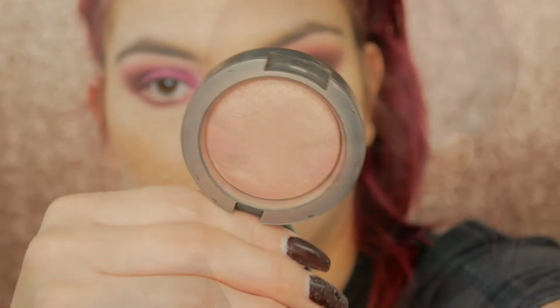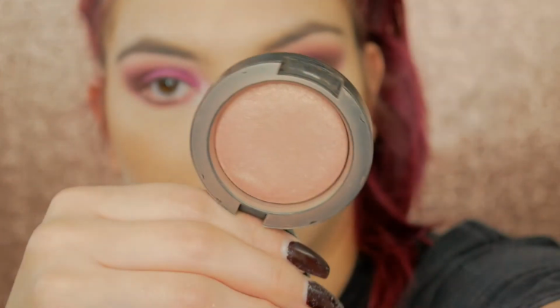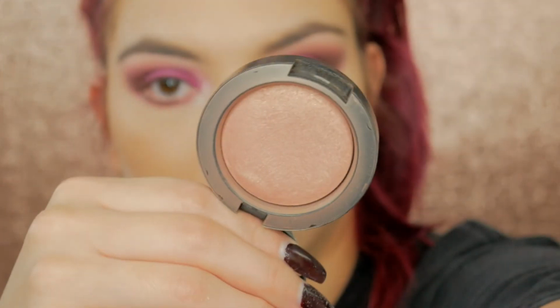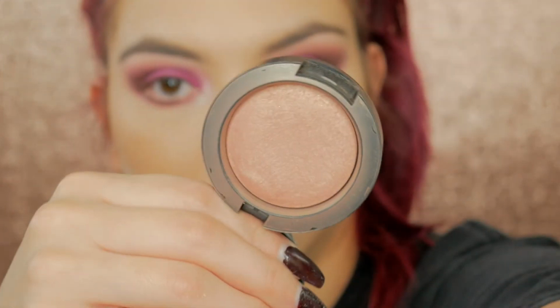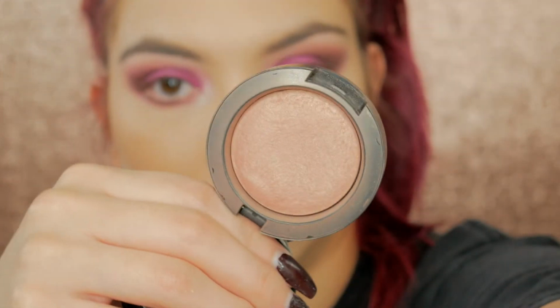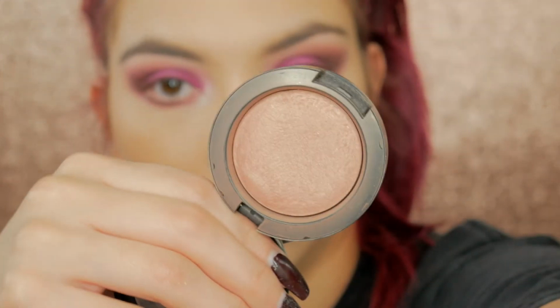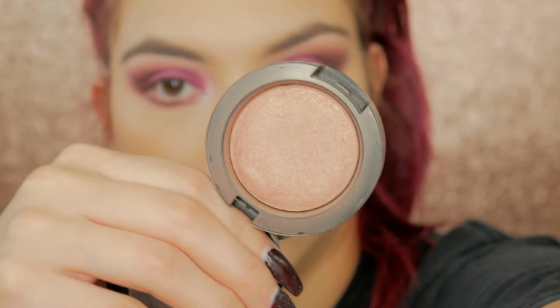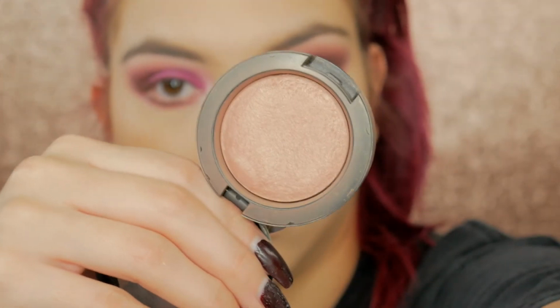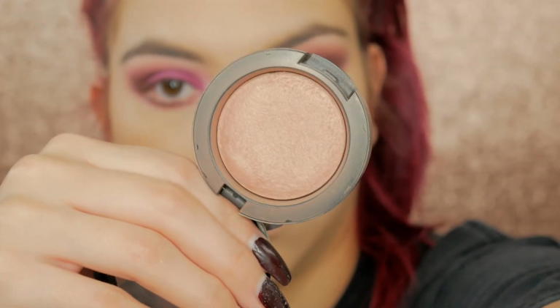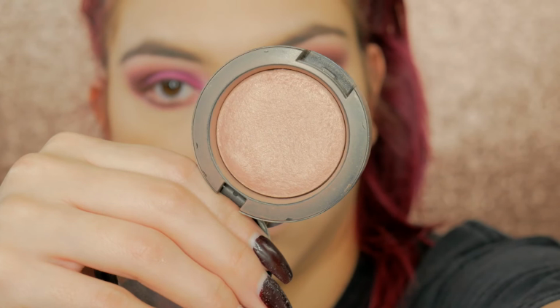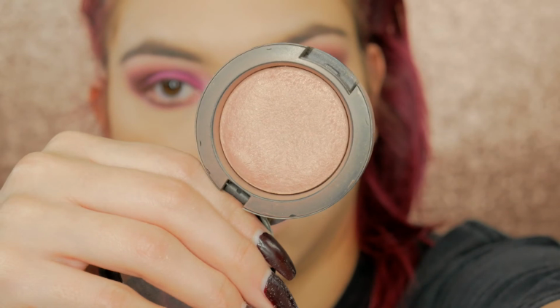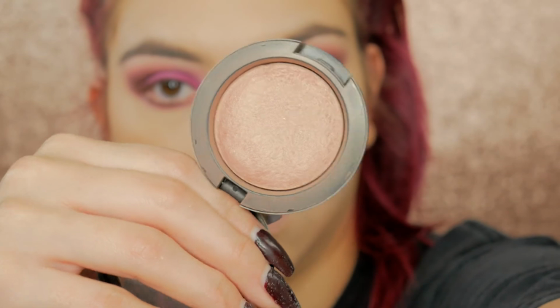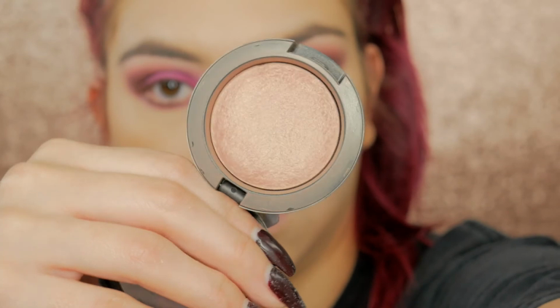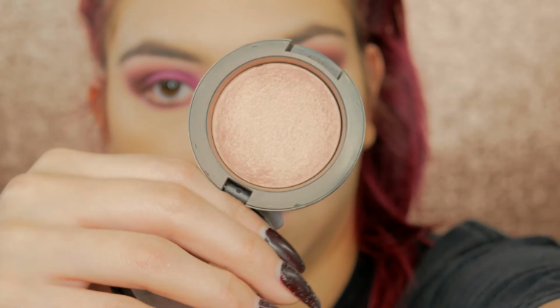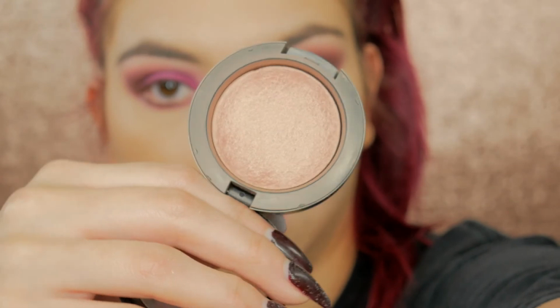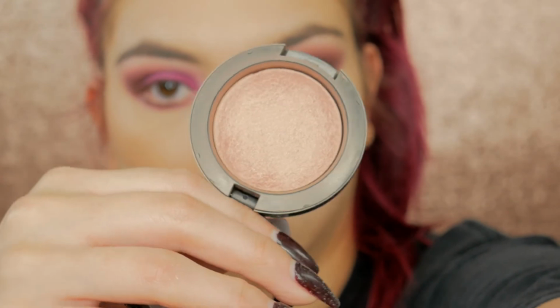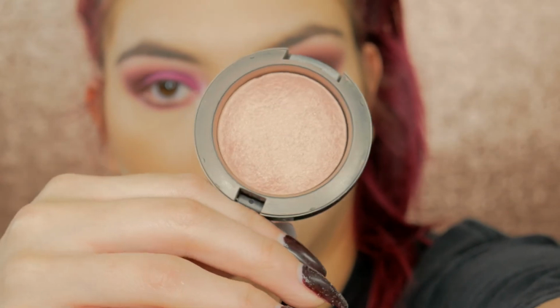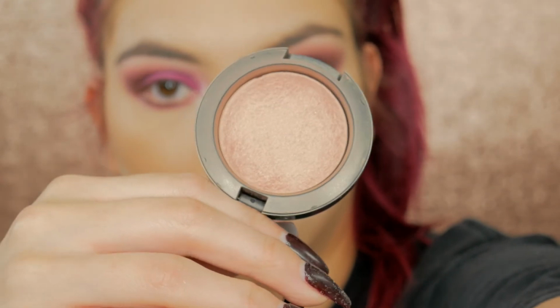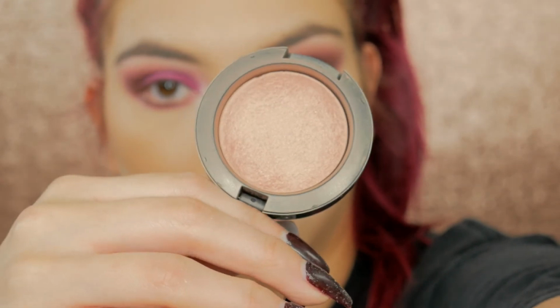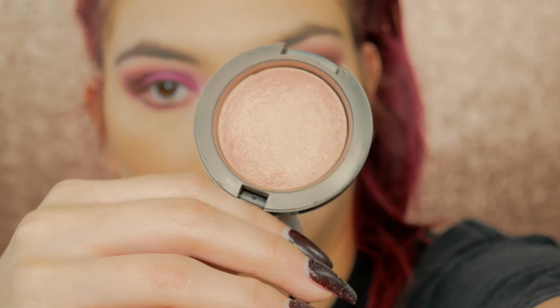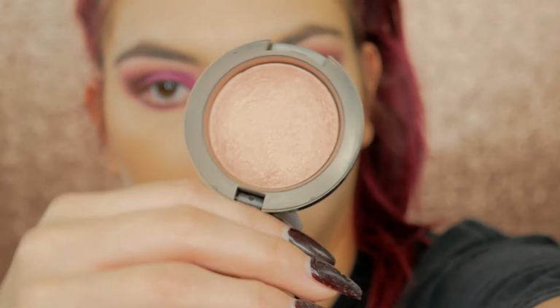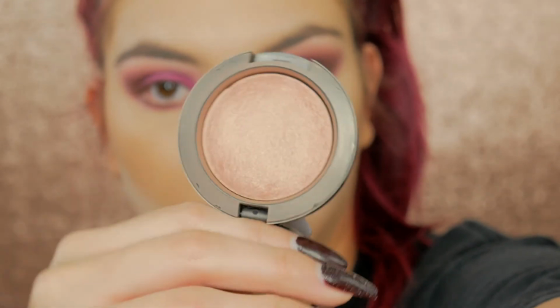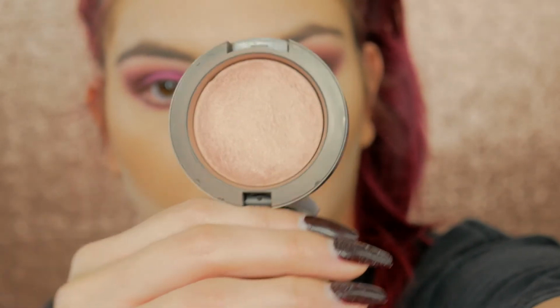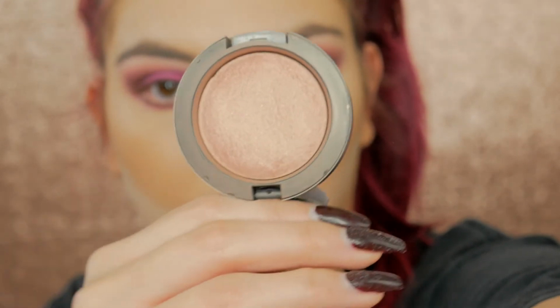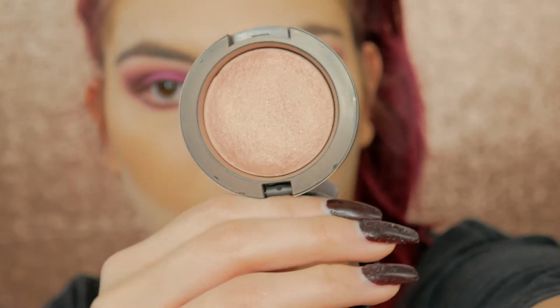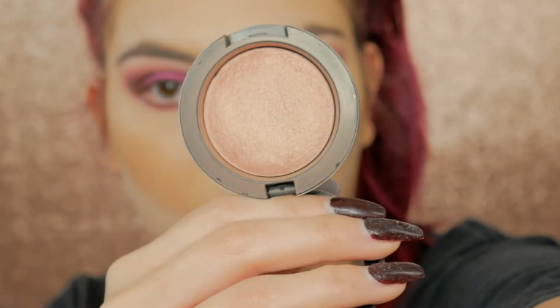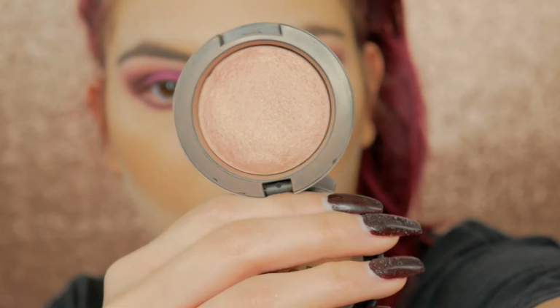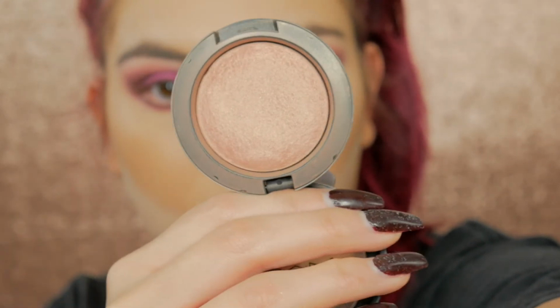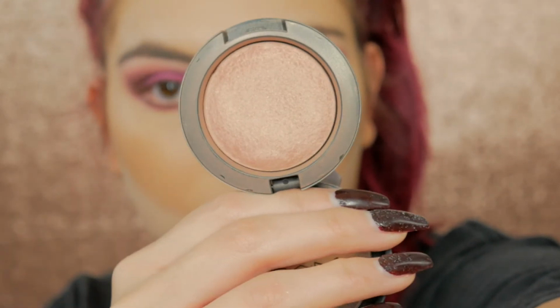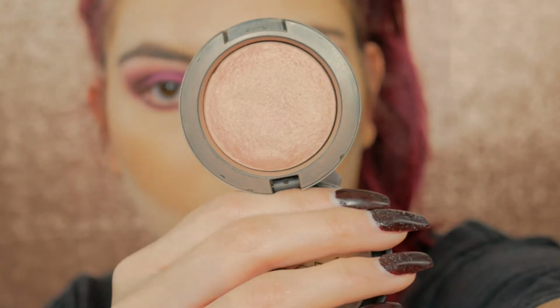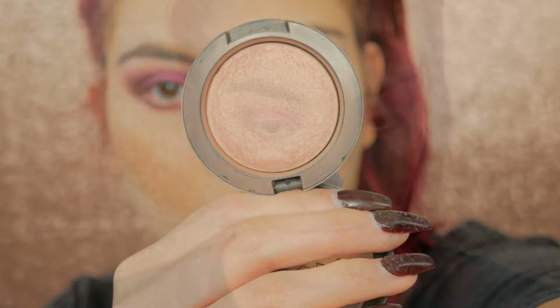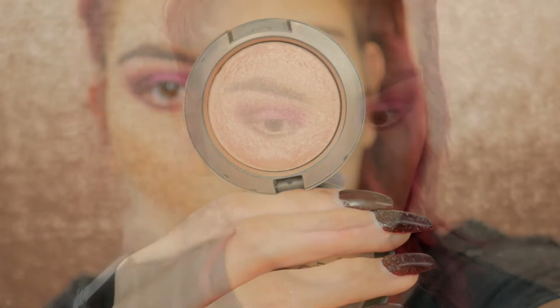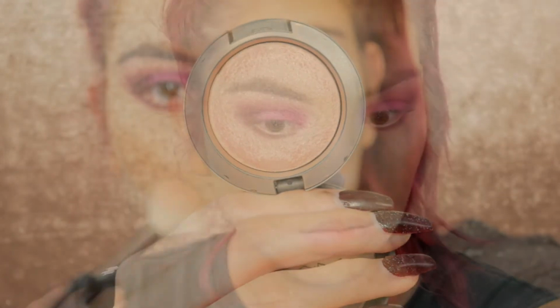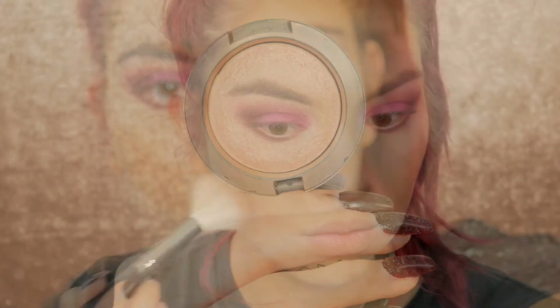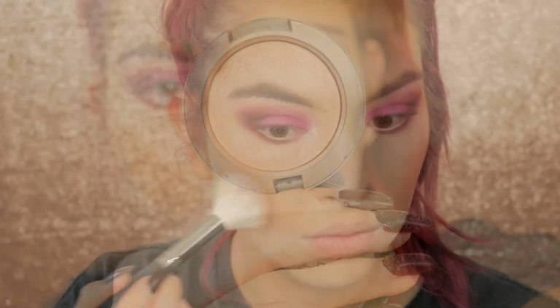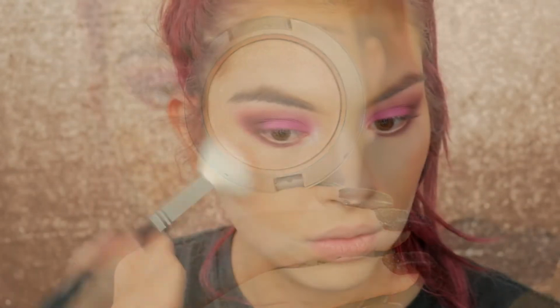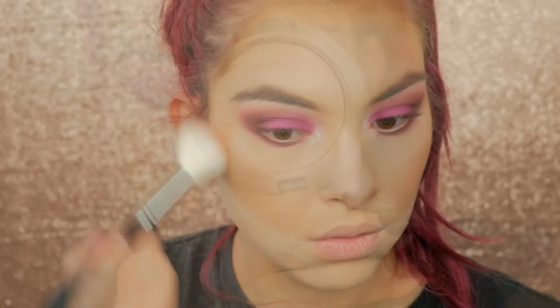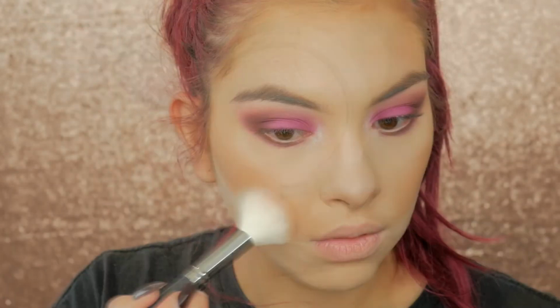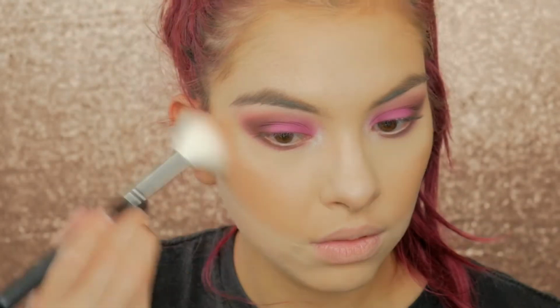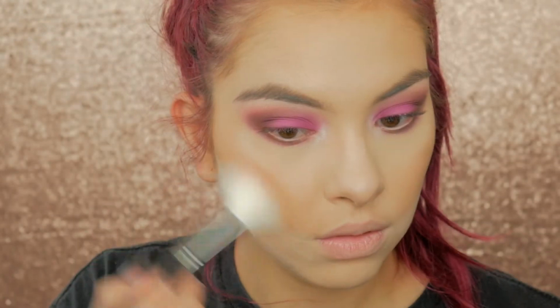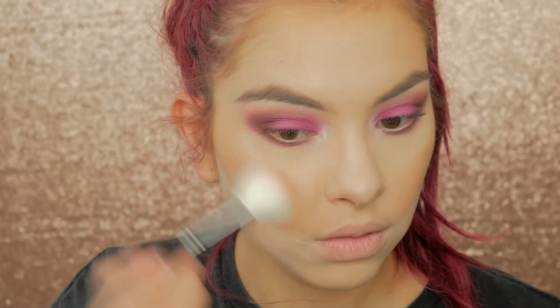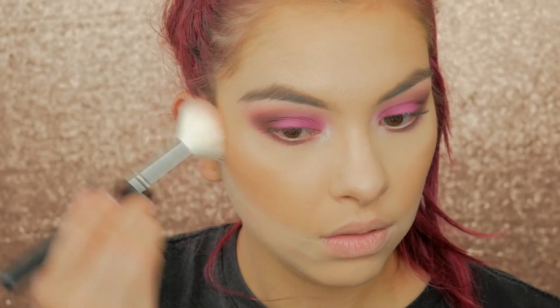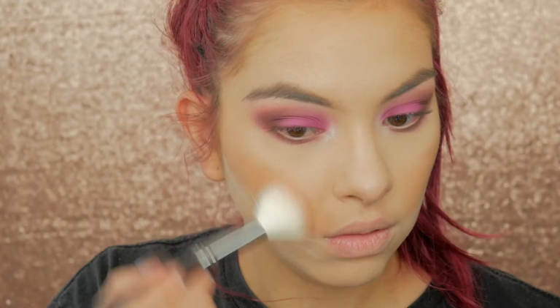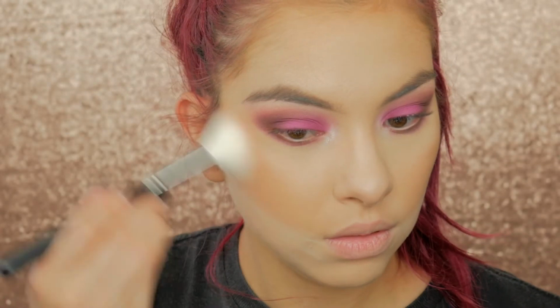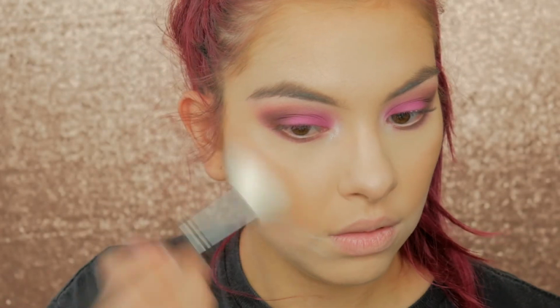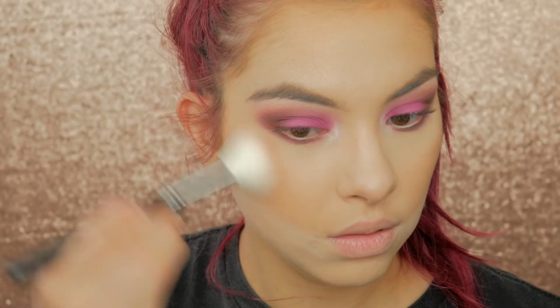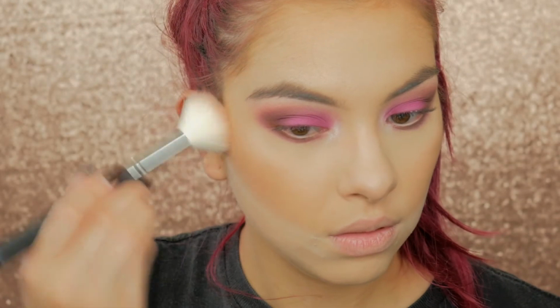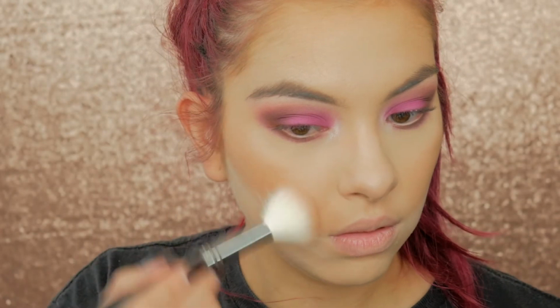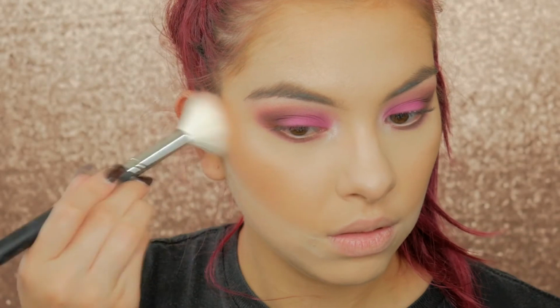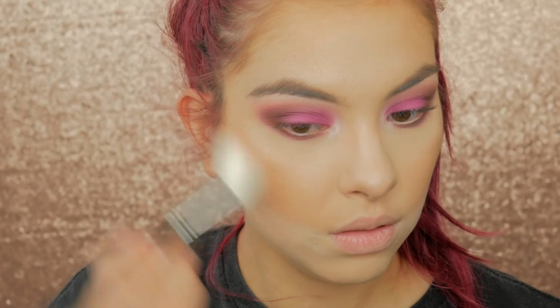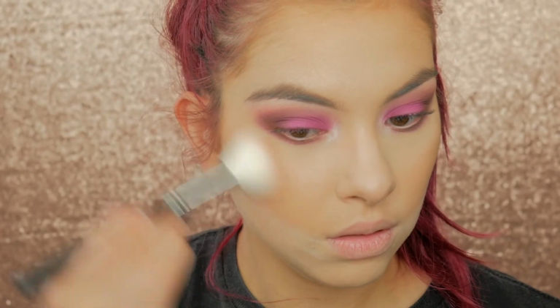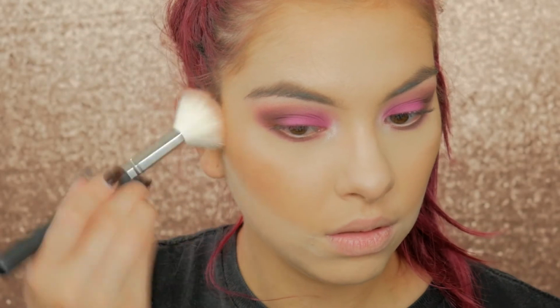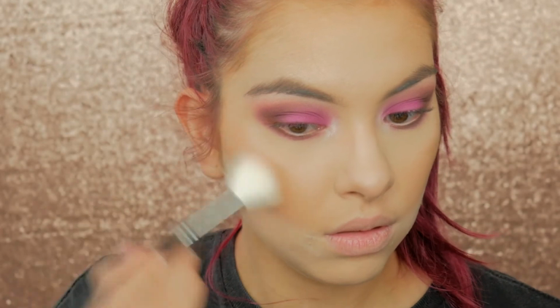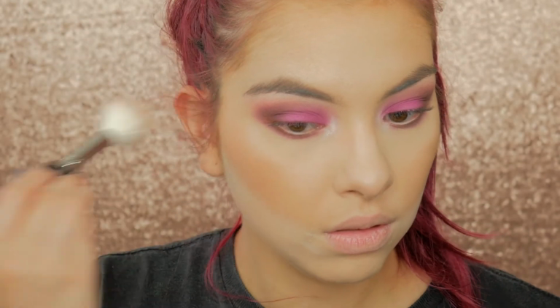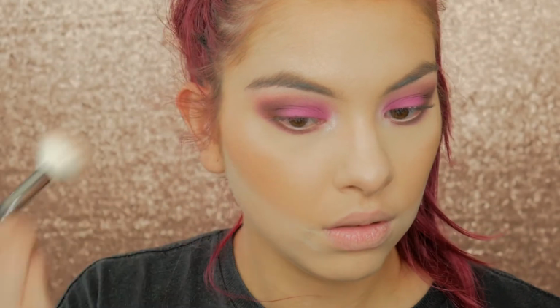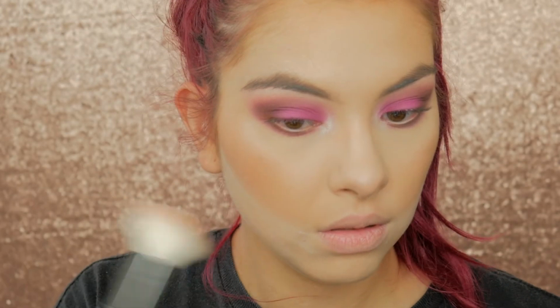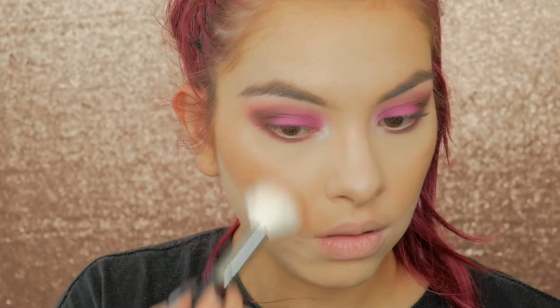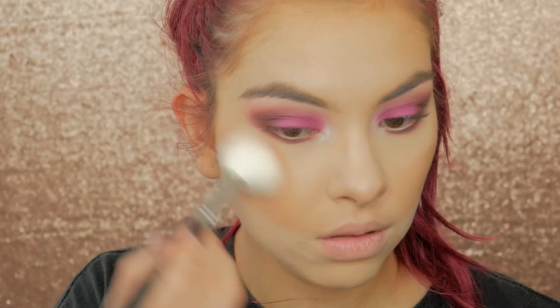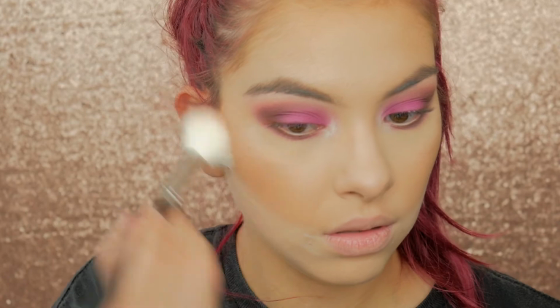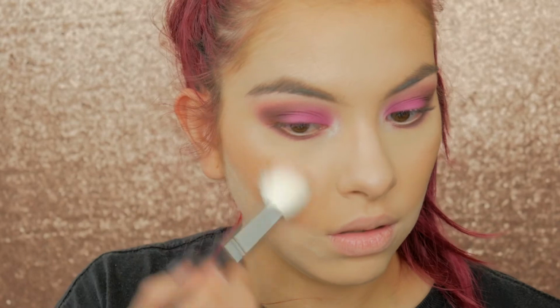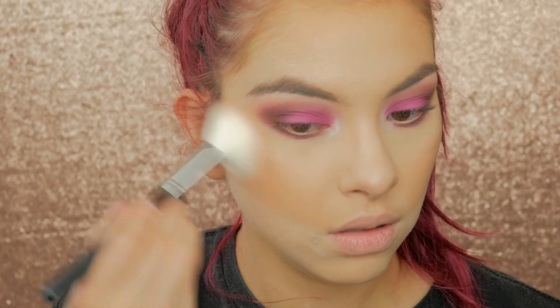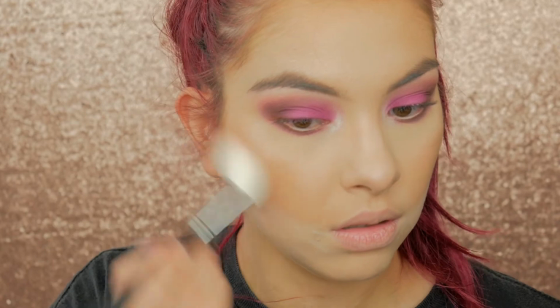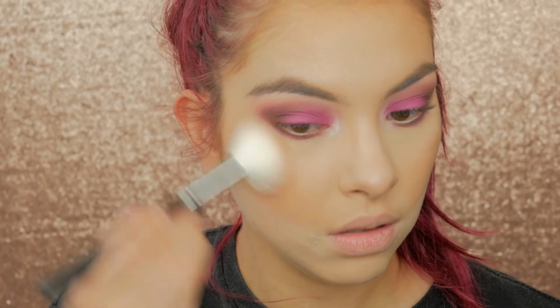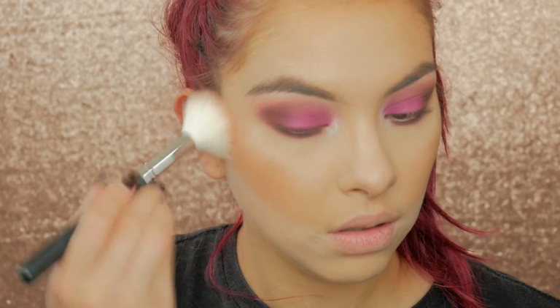While that's setting, I'm taking this blush from MAC called Warm Soul and I'm going to use that on my cheeks and the tip of my nose.